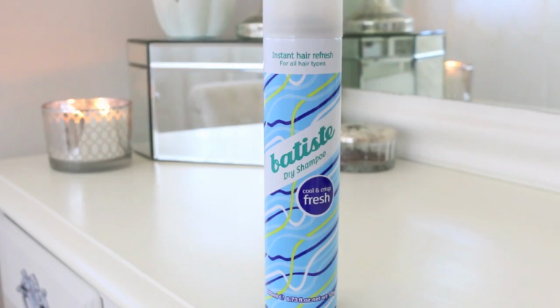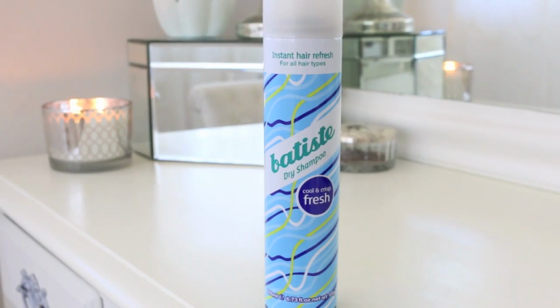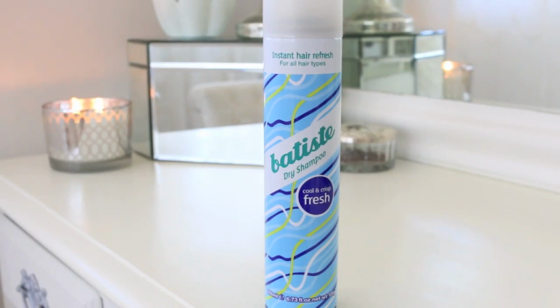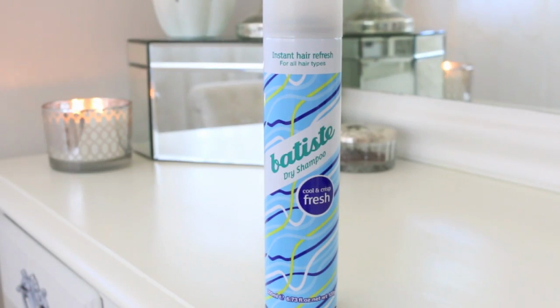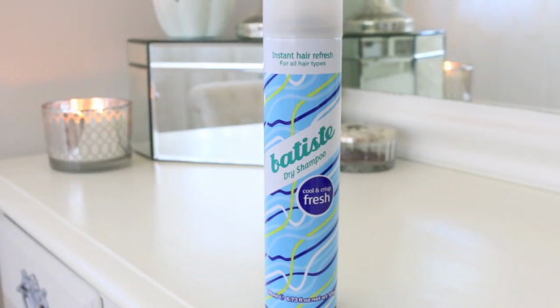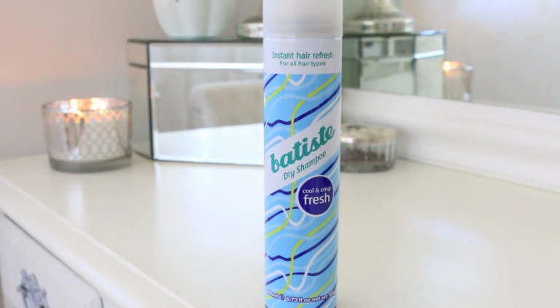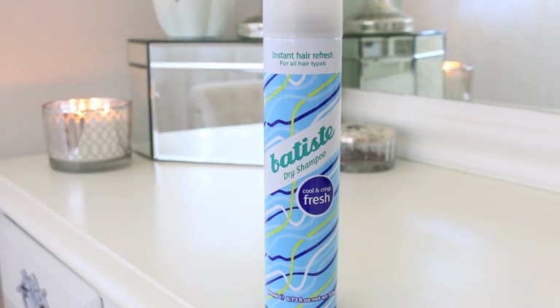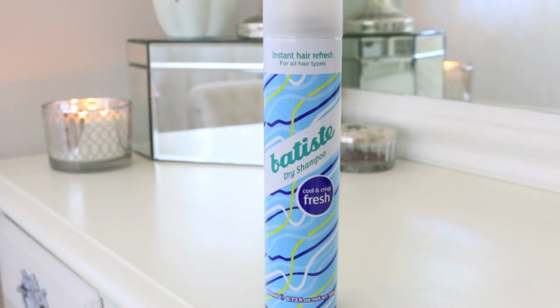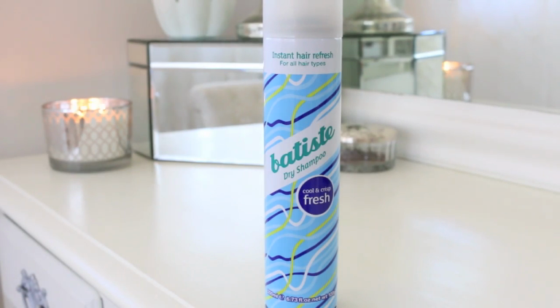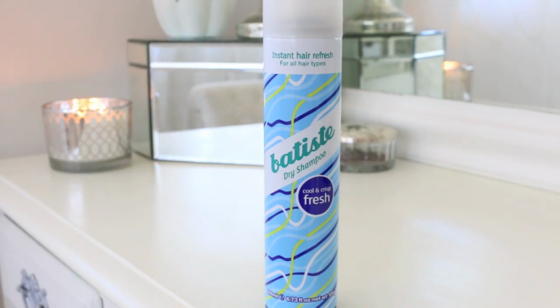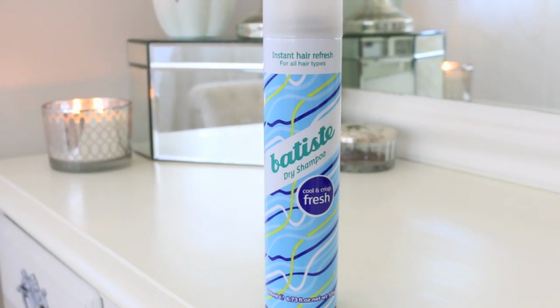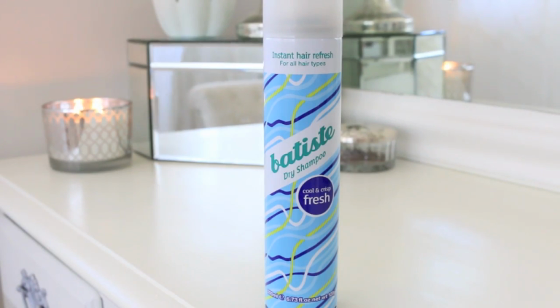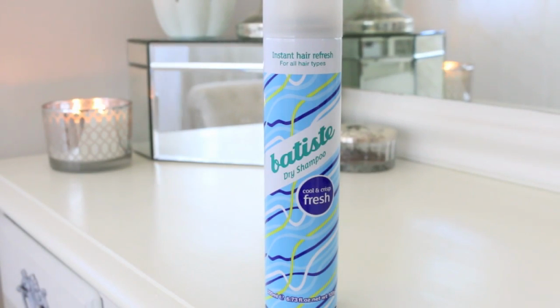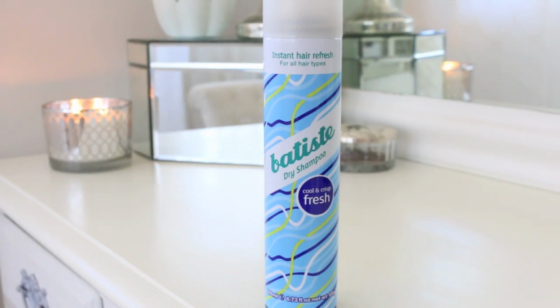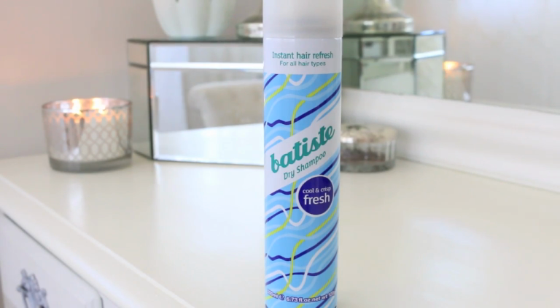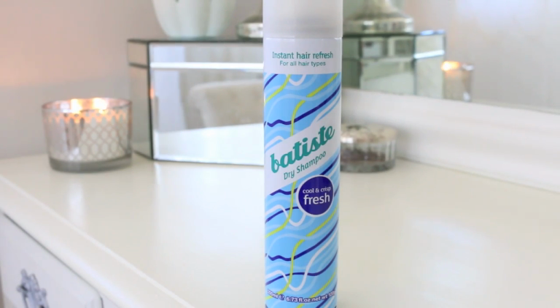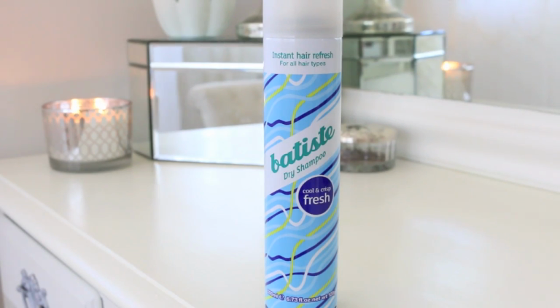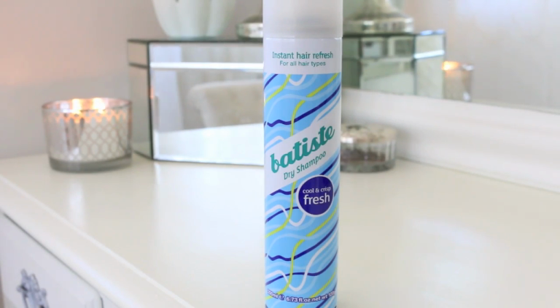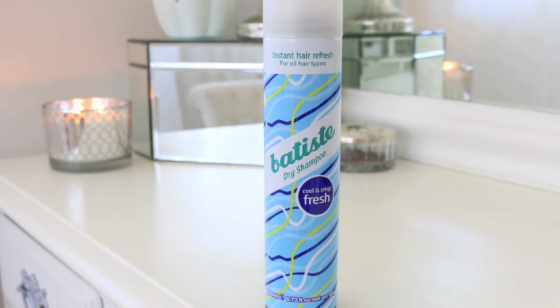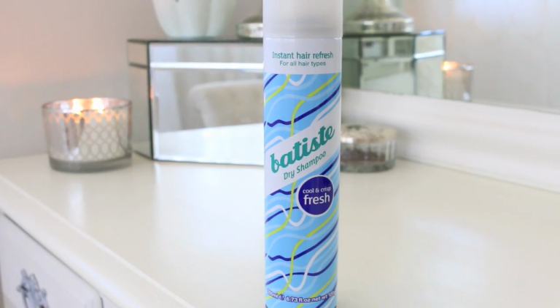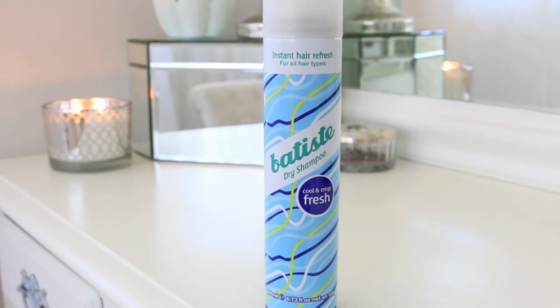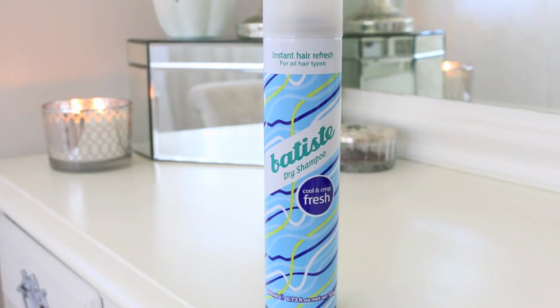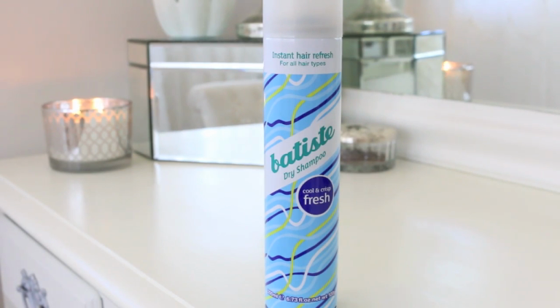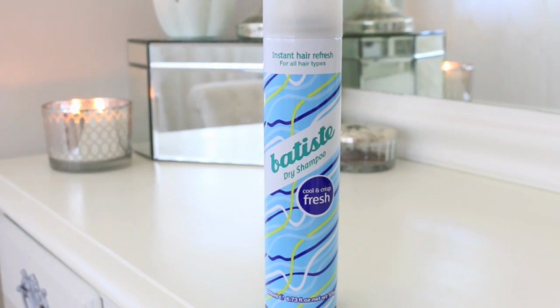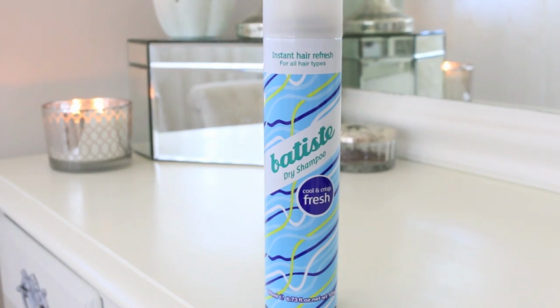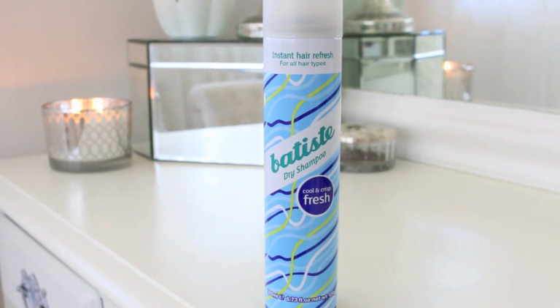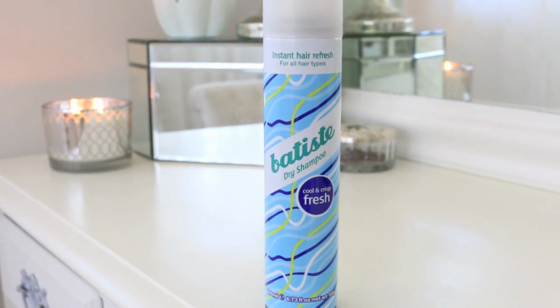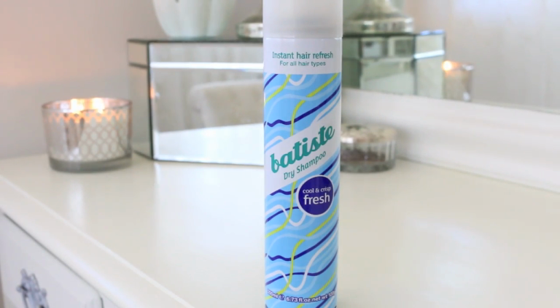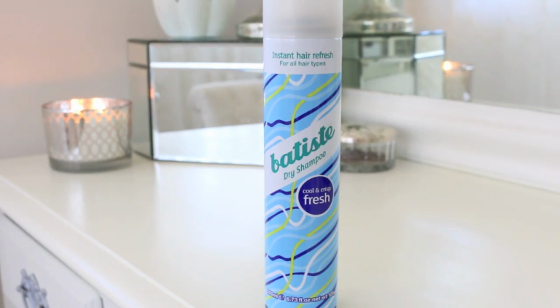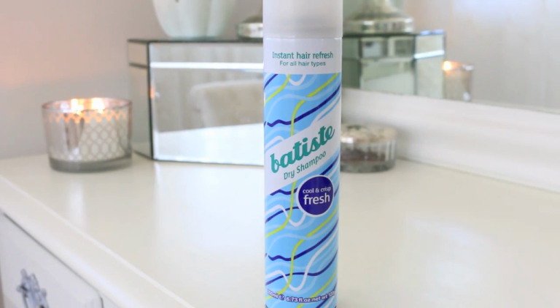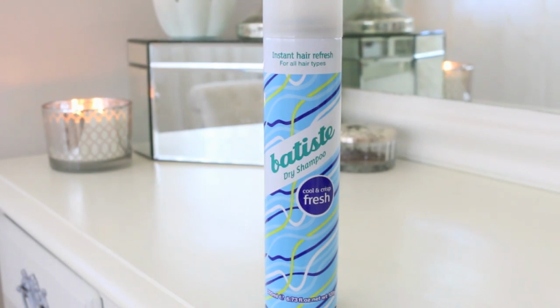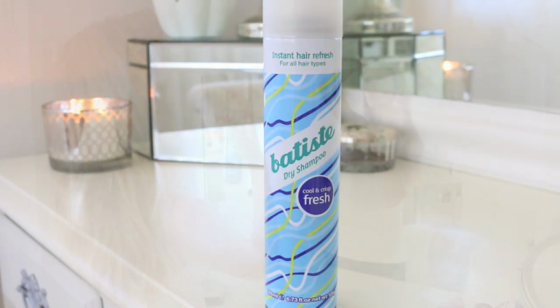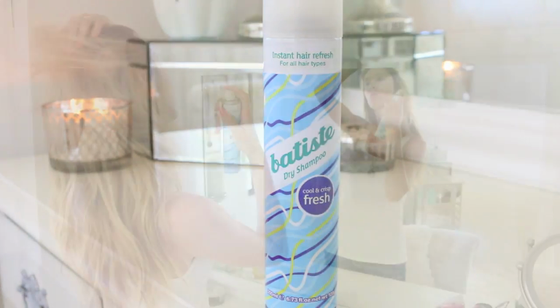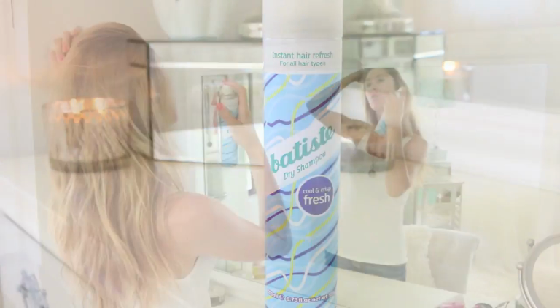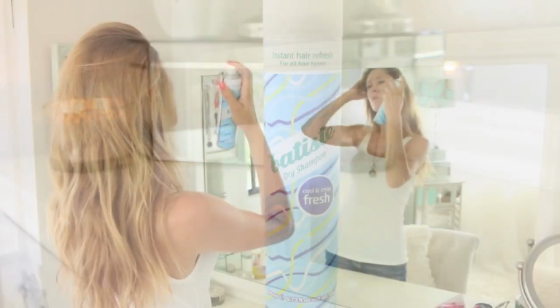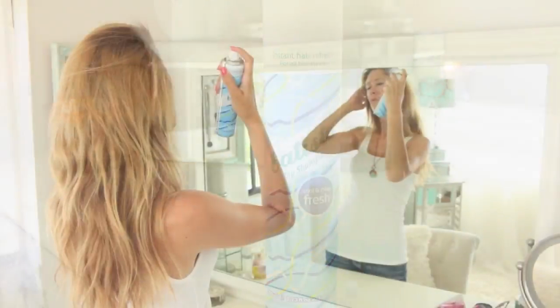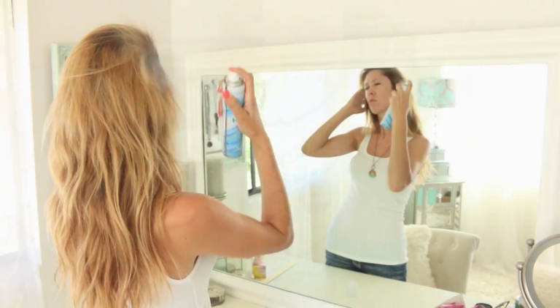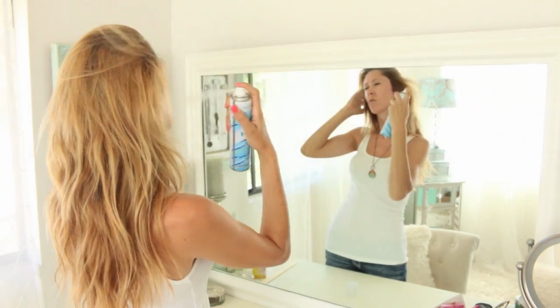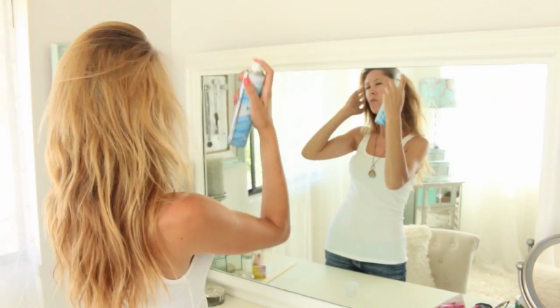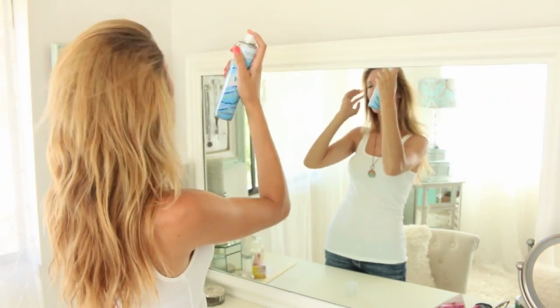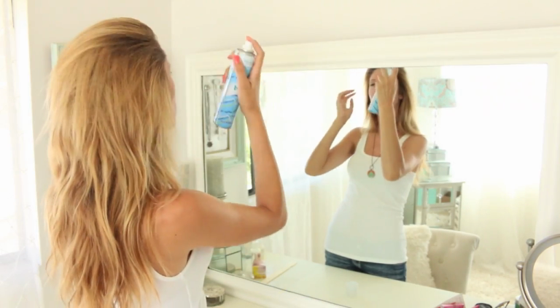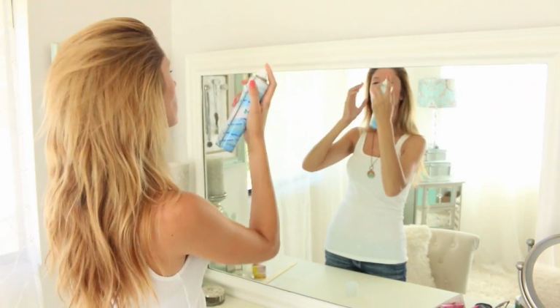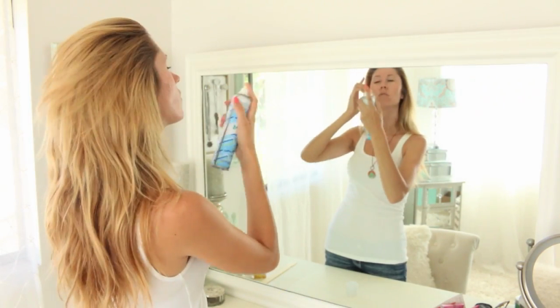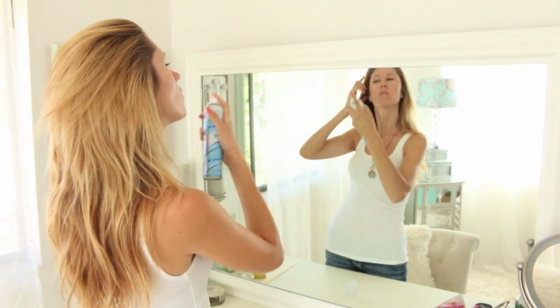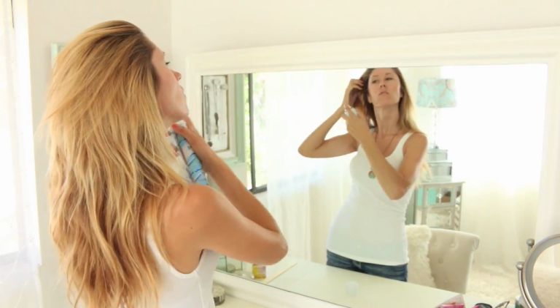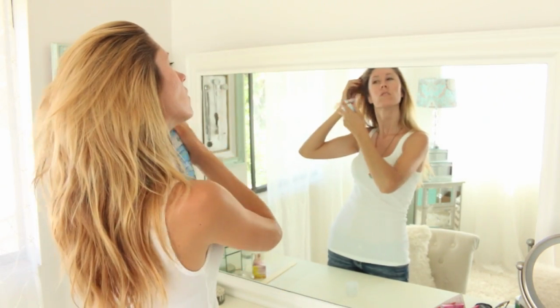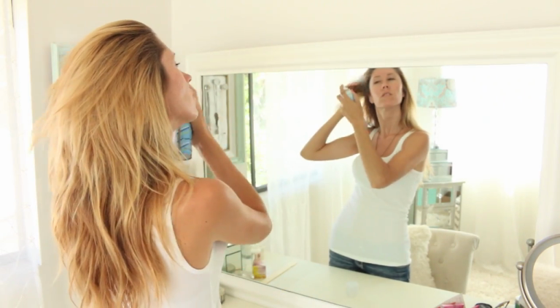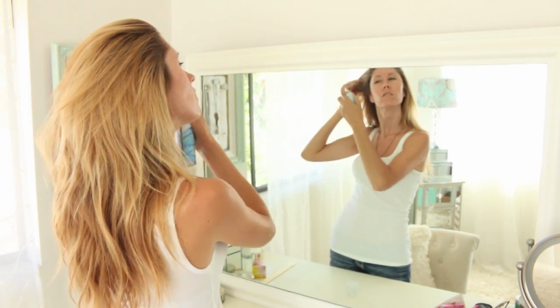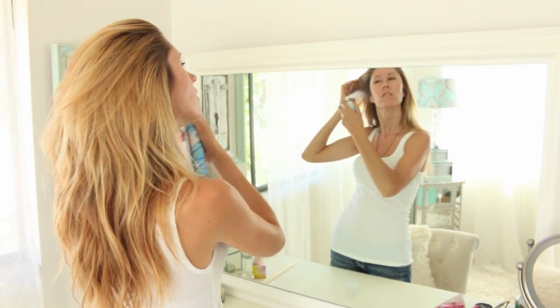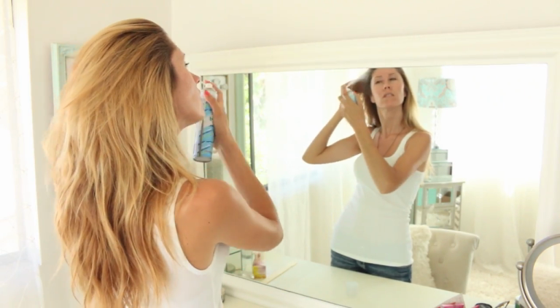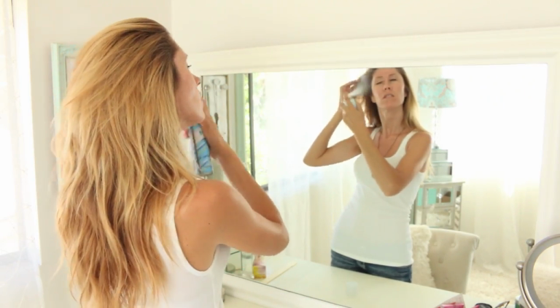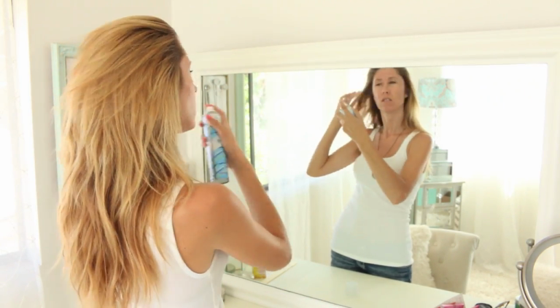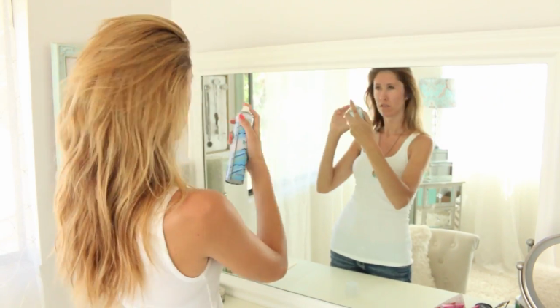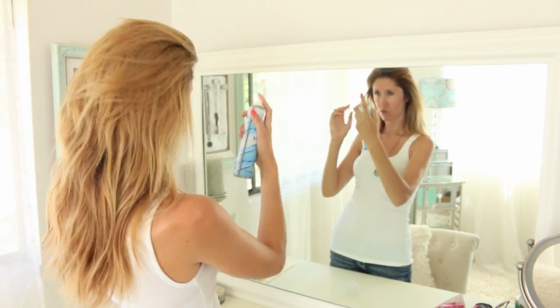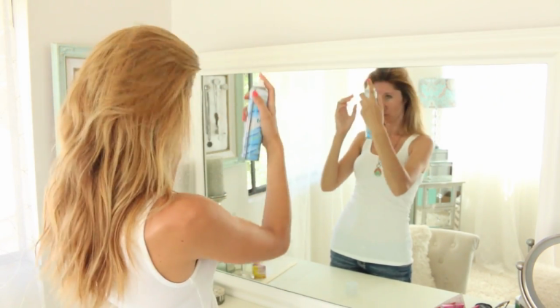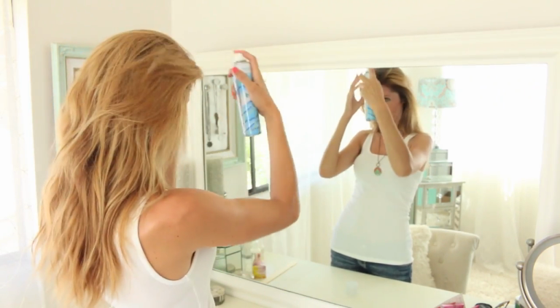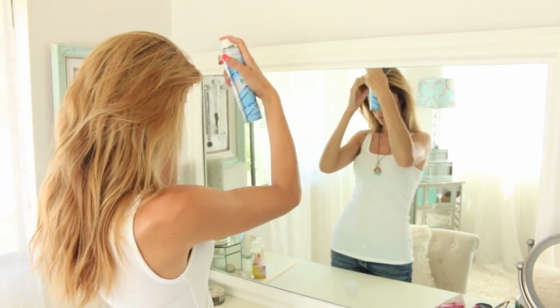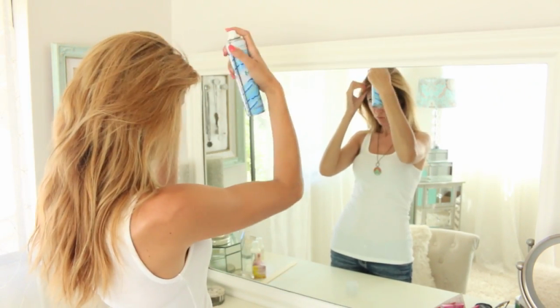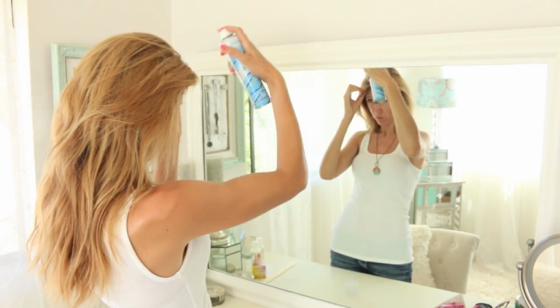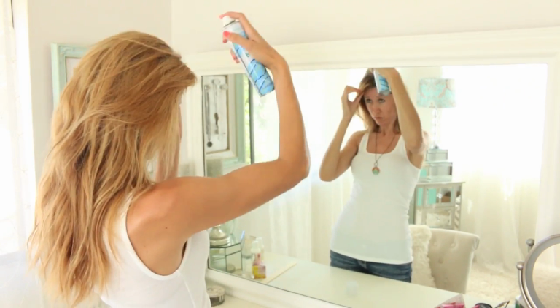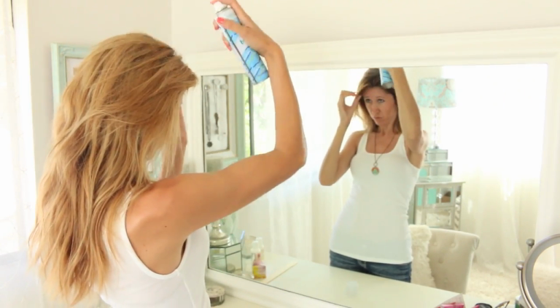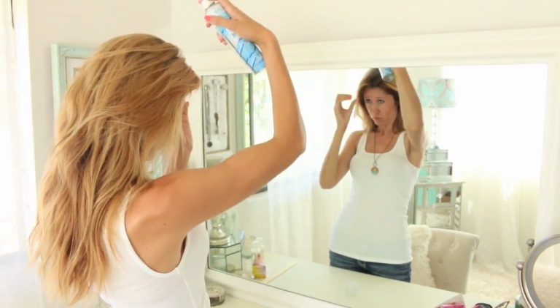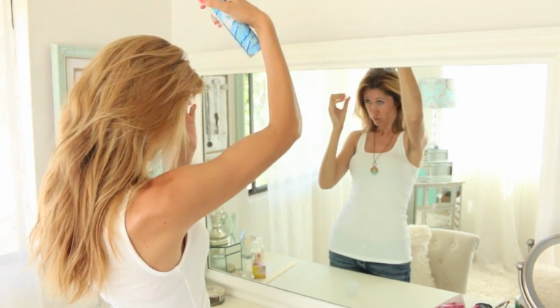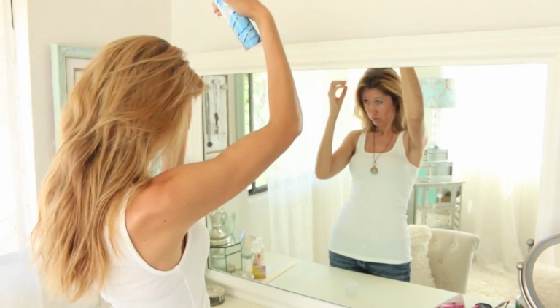During summertime when it's extra hot, humid, and sticky, Batiste Dry Shampoo is my best friend. It gives your hair extra volume and instantly refreshes it.